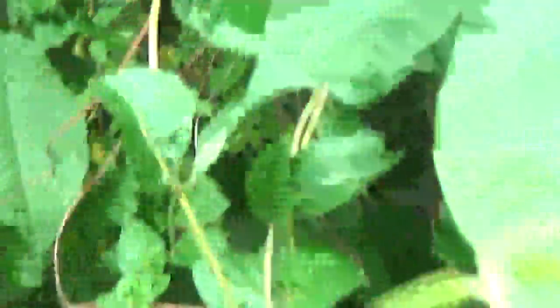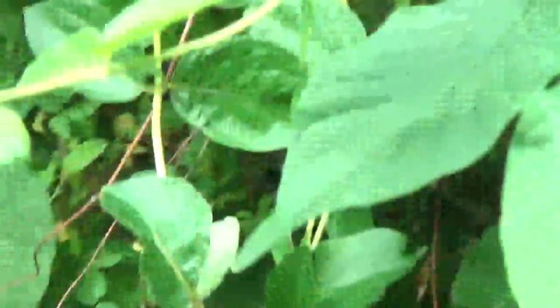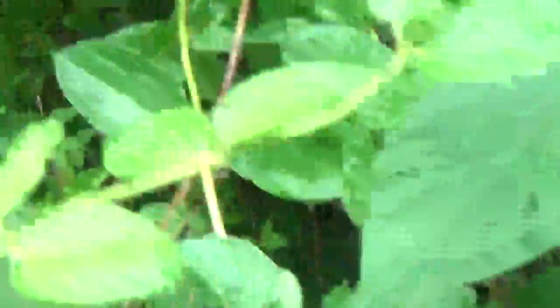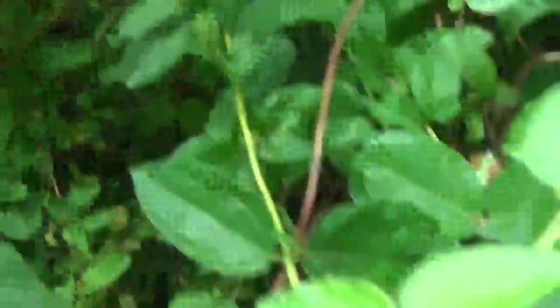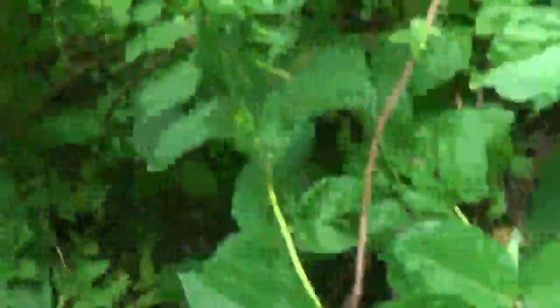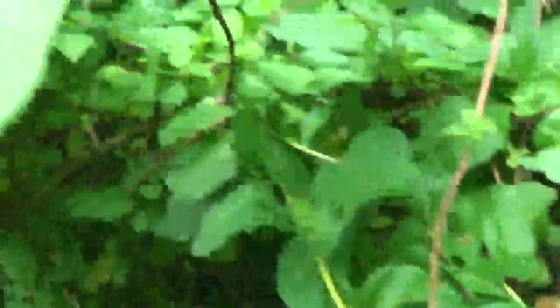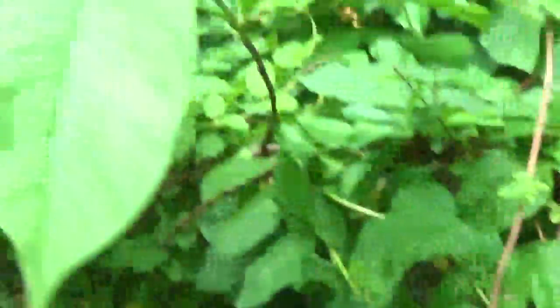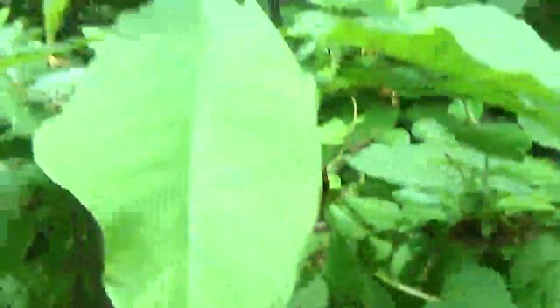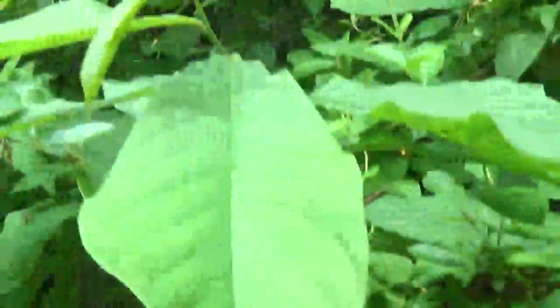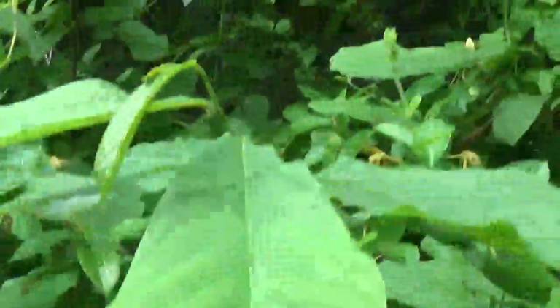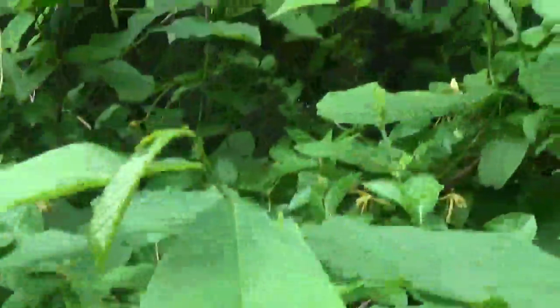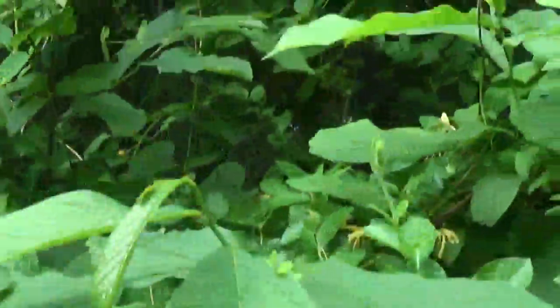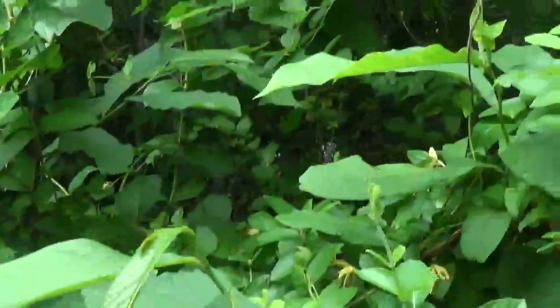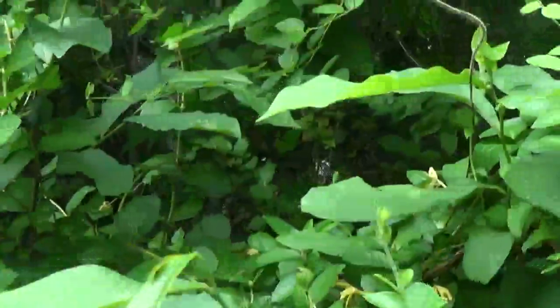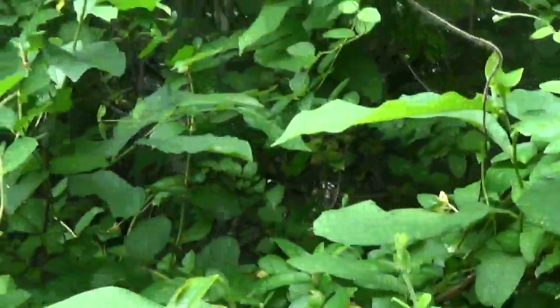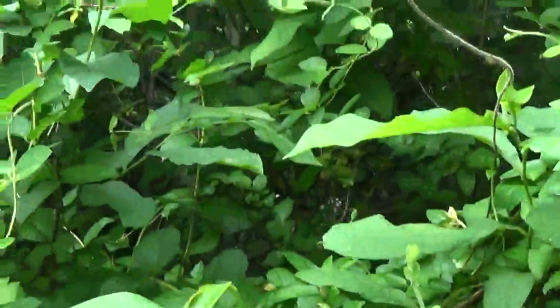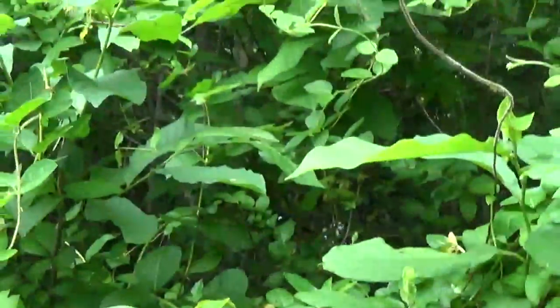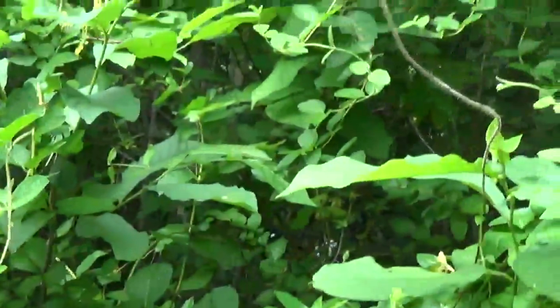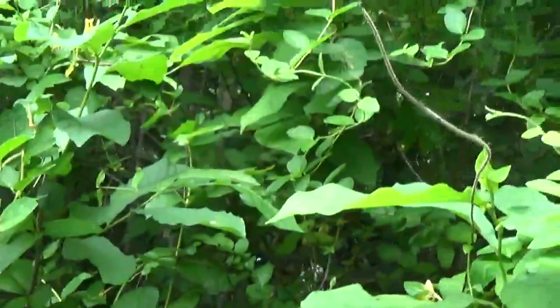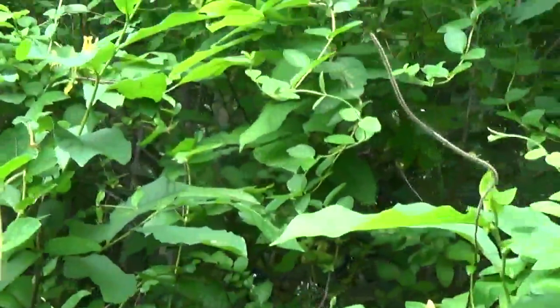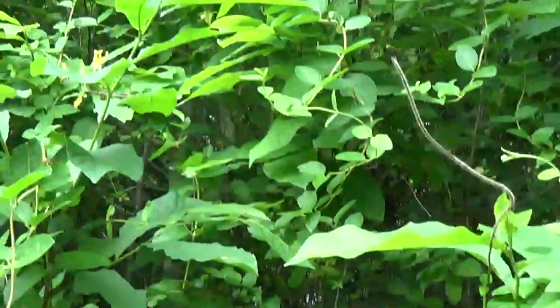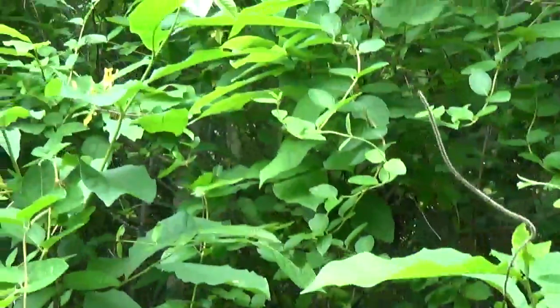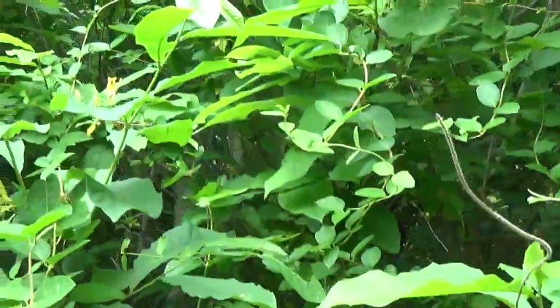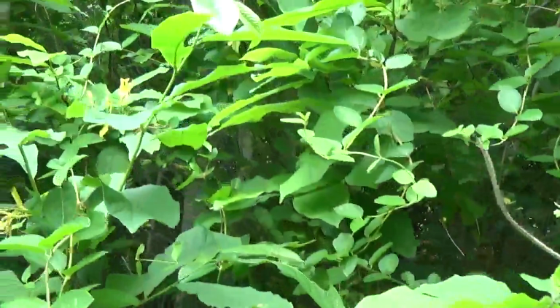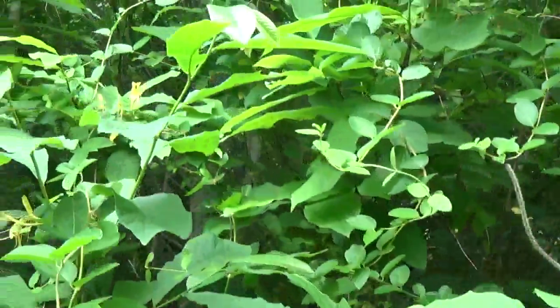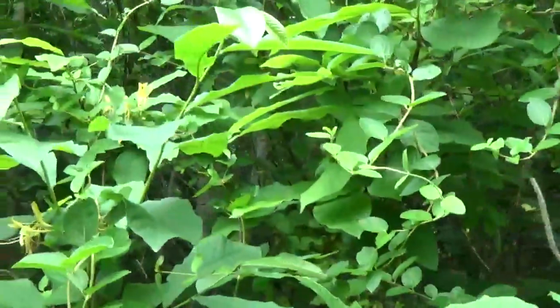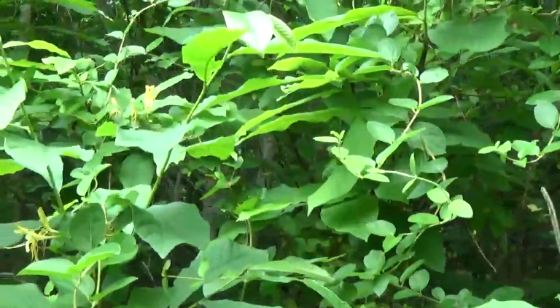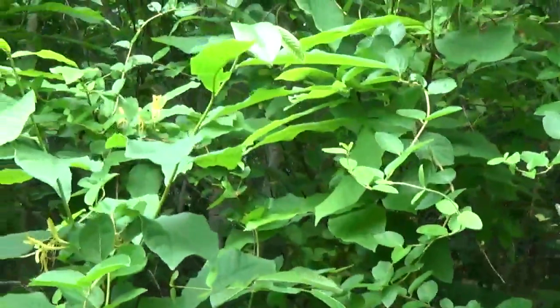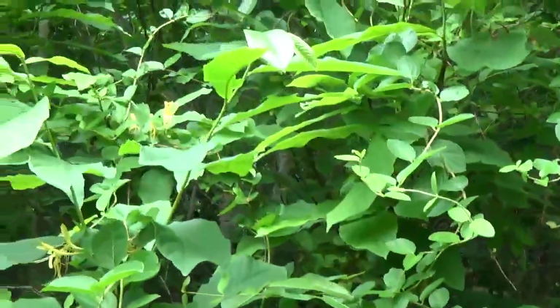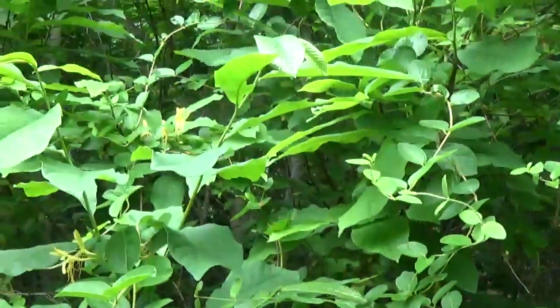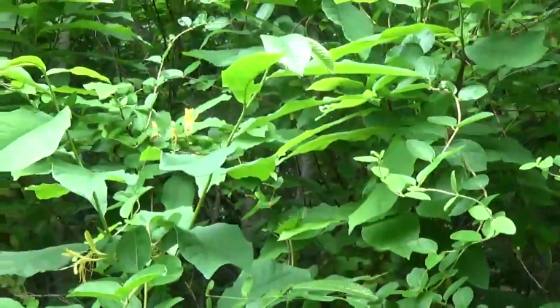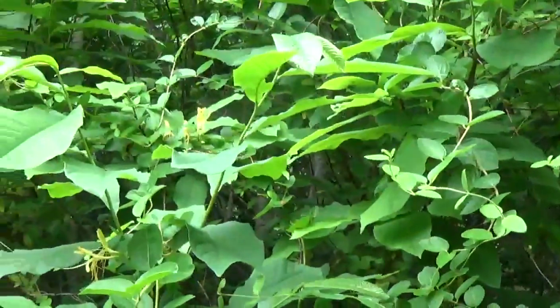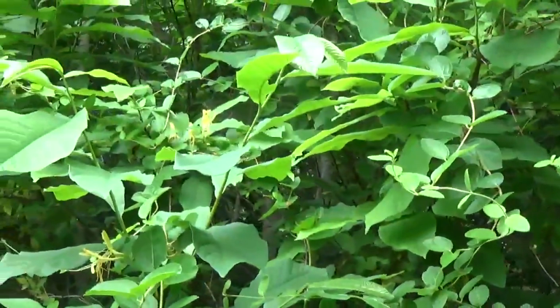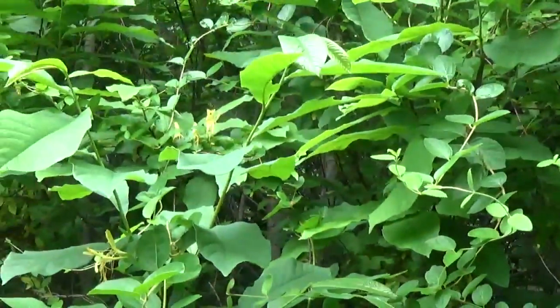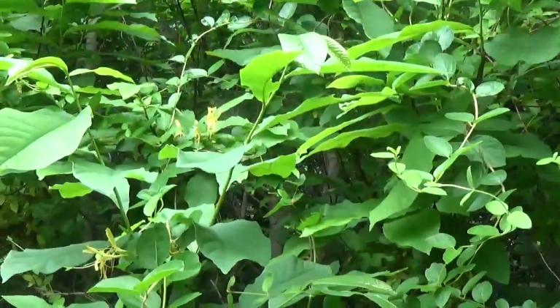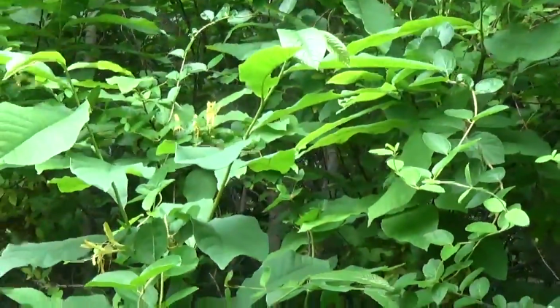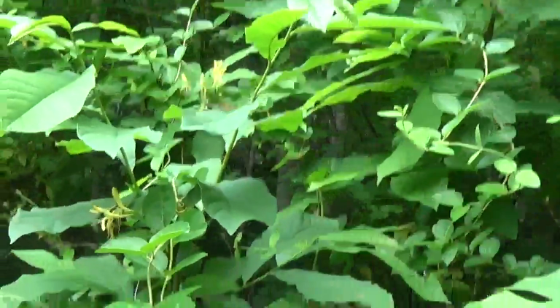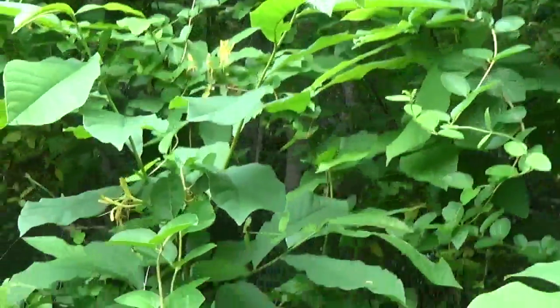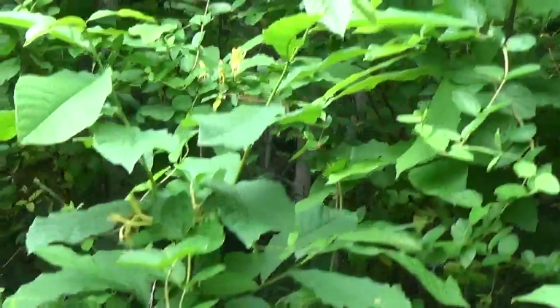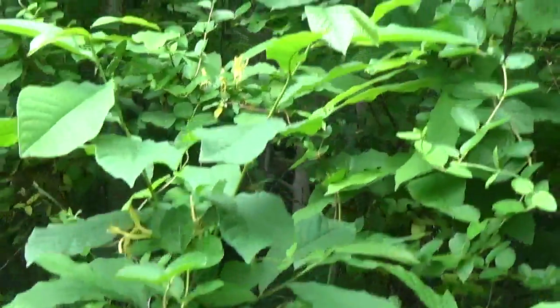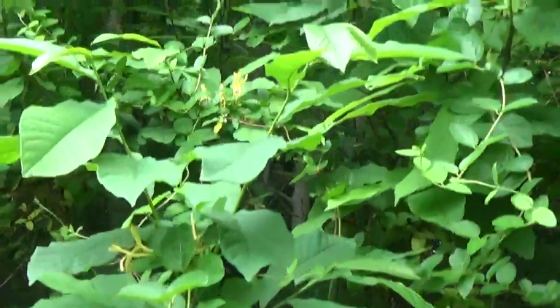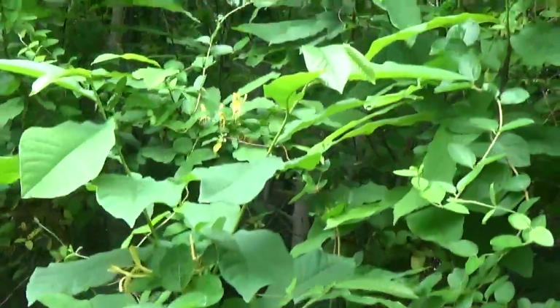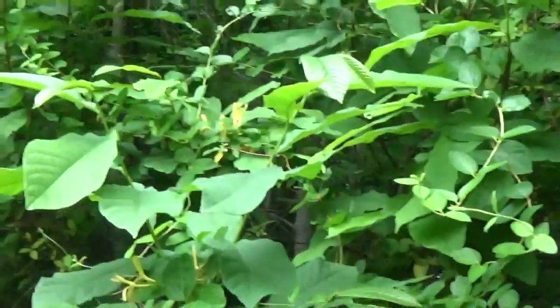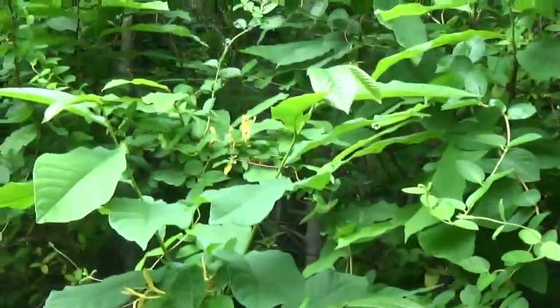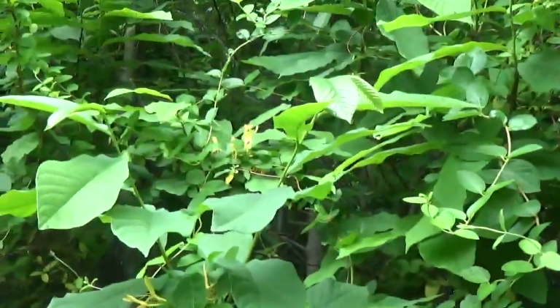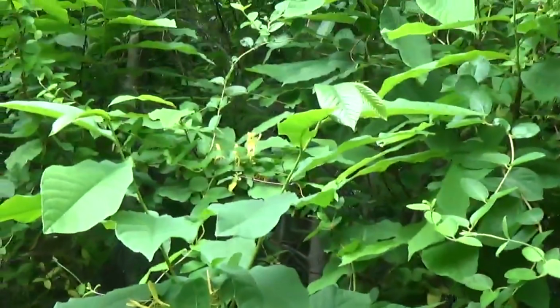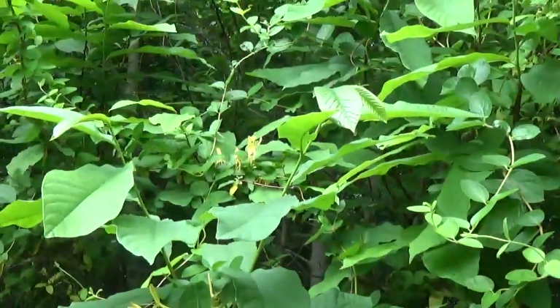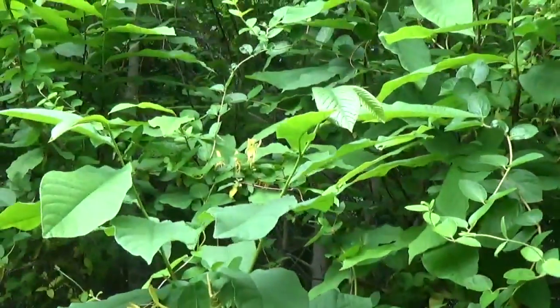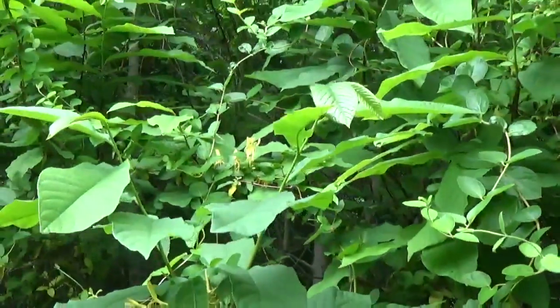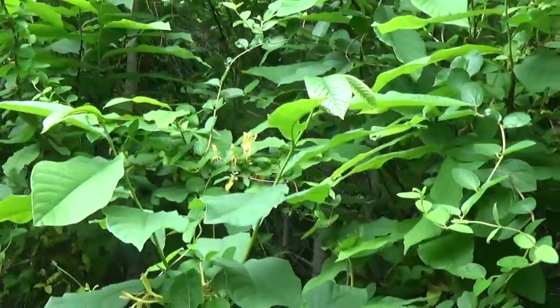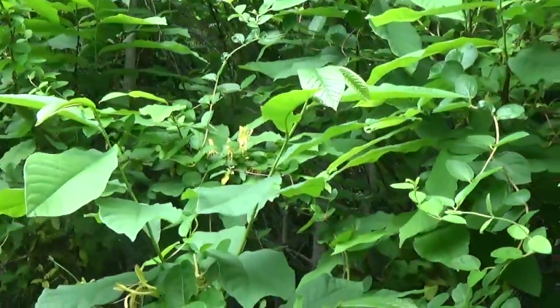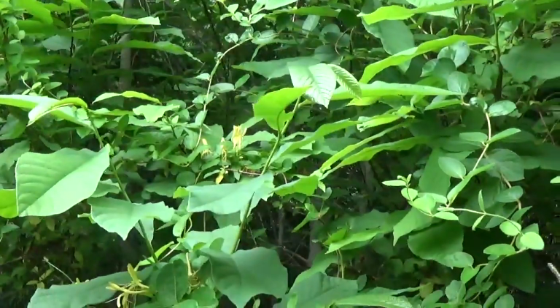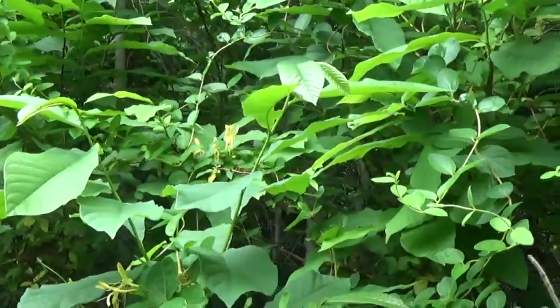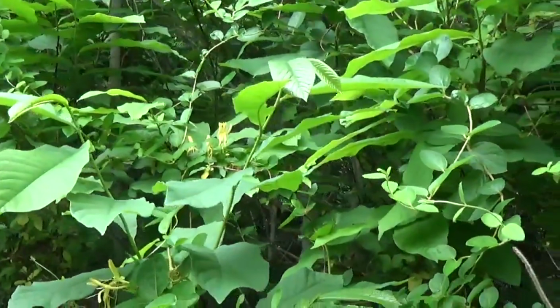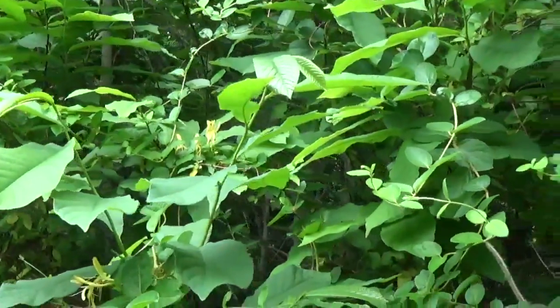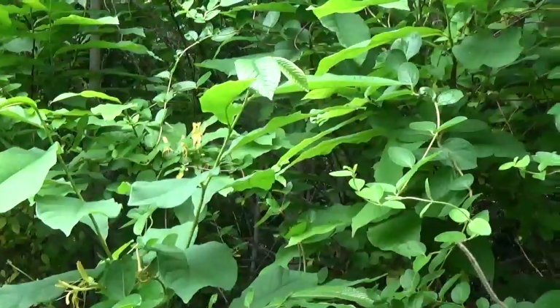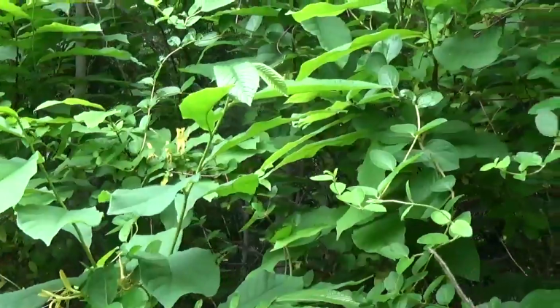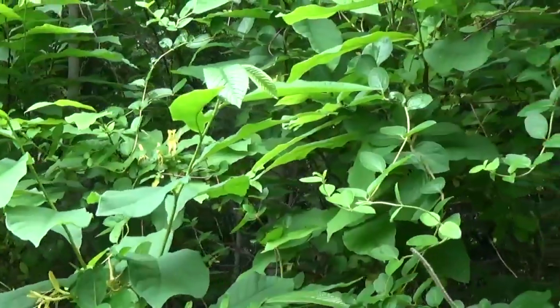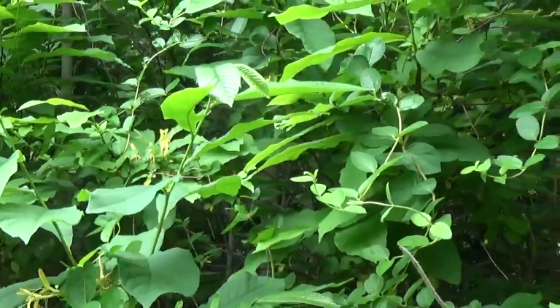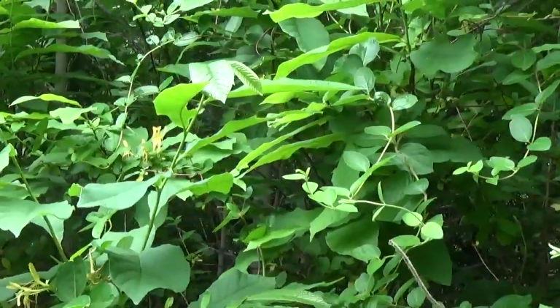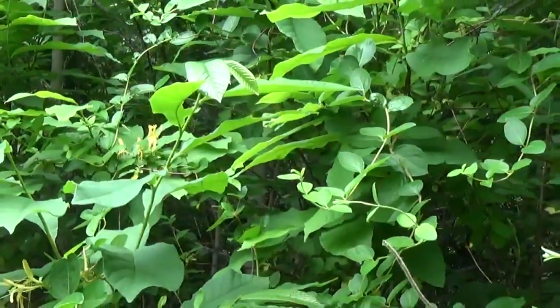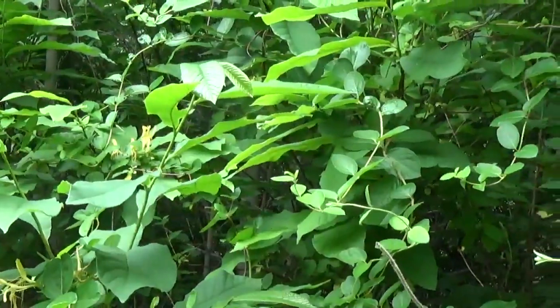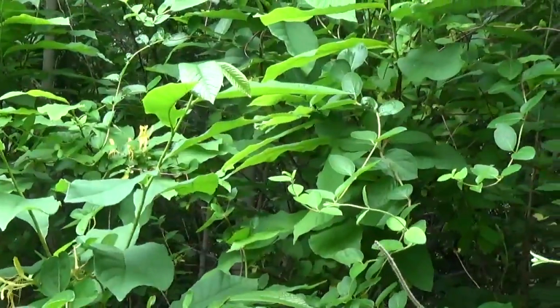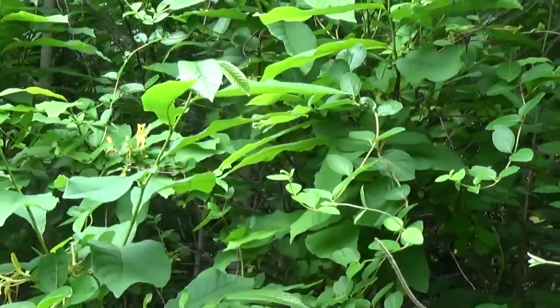Oh, look at that — that's yellow. That's pretty!